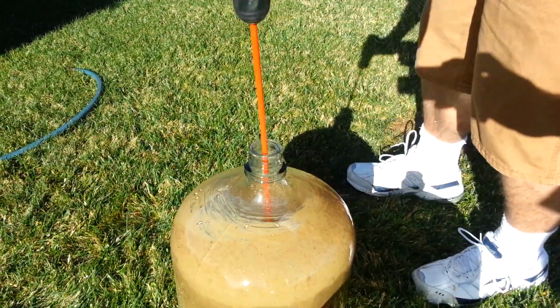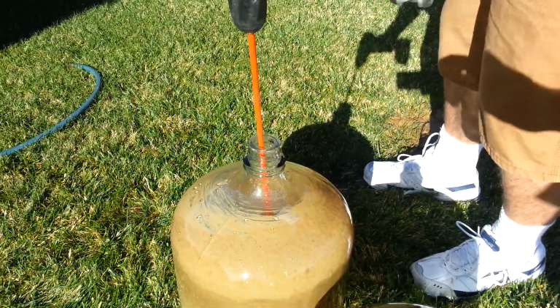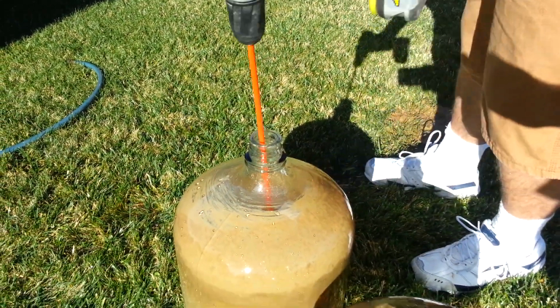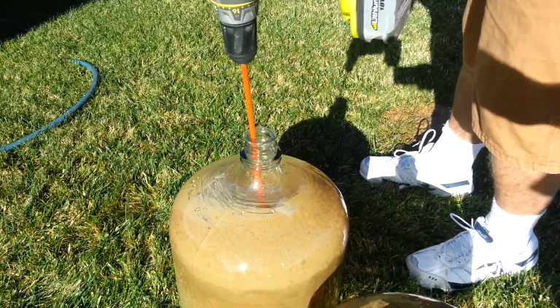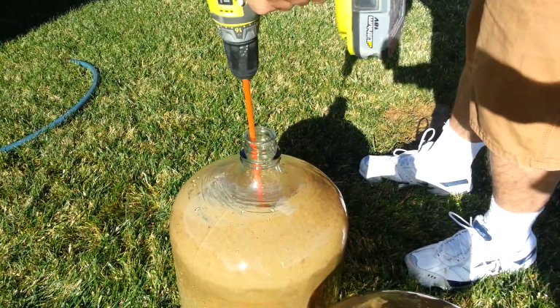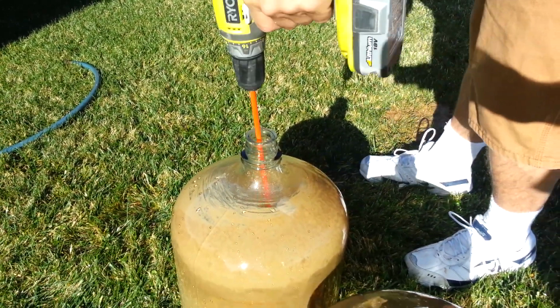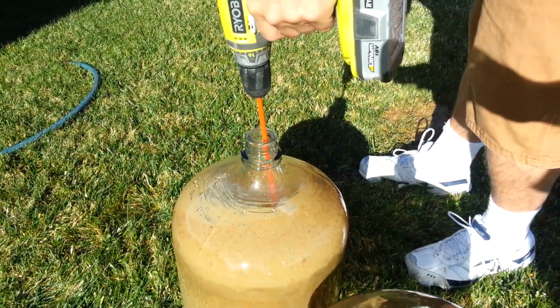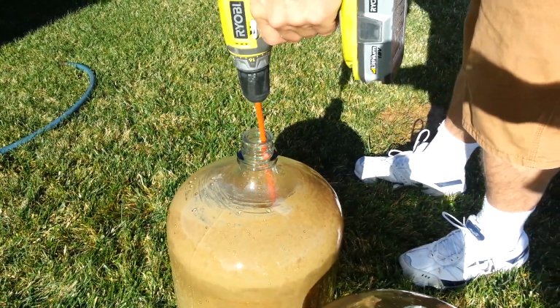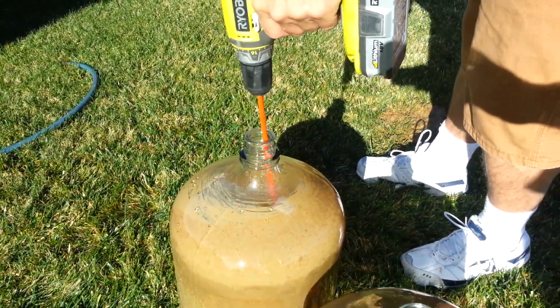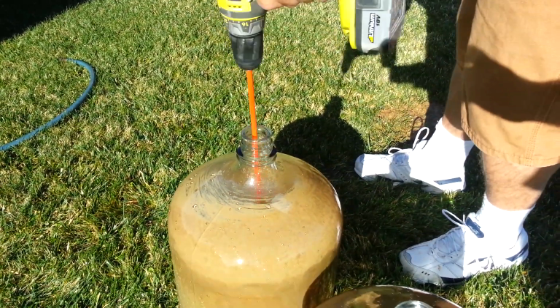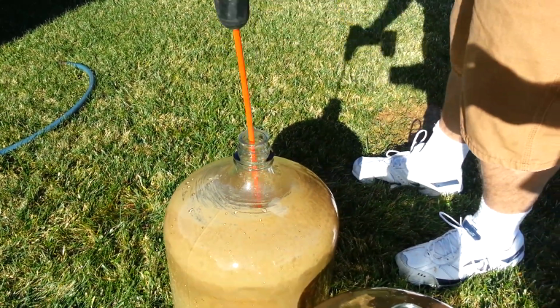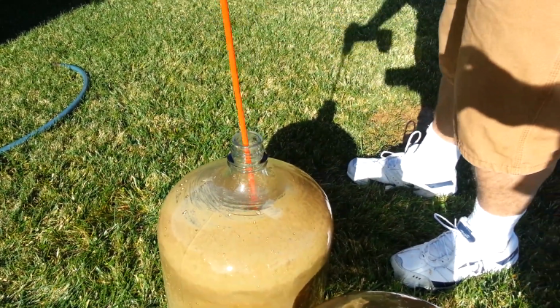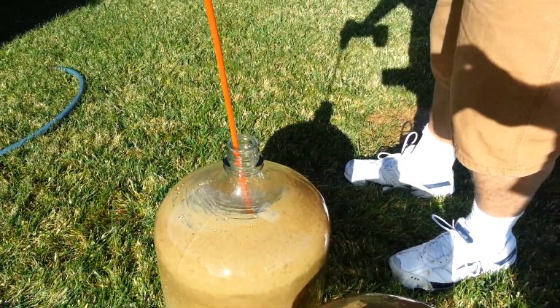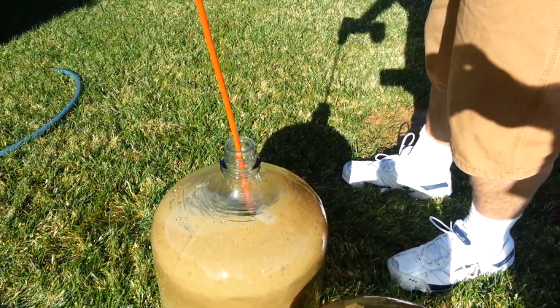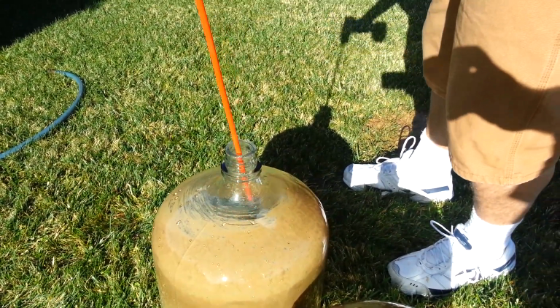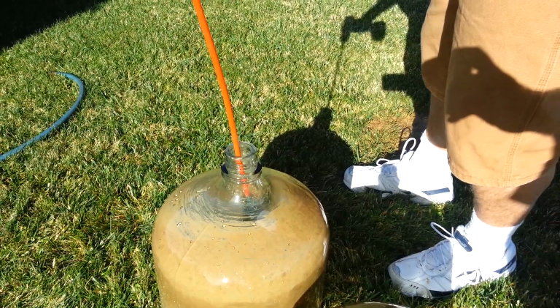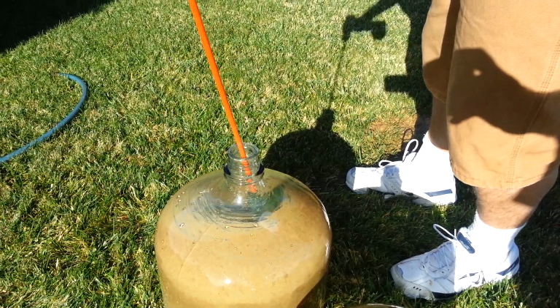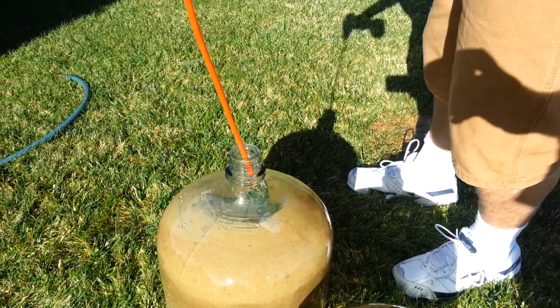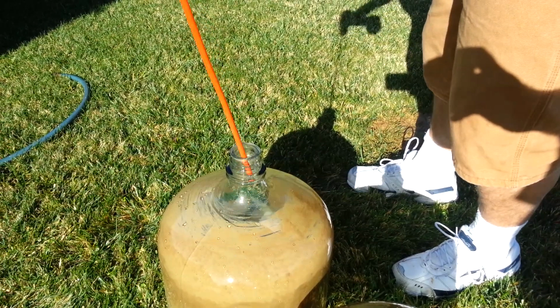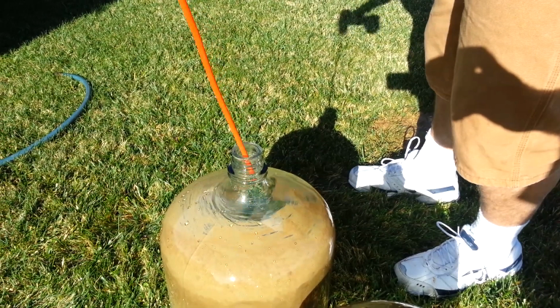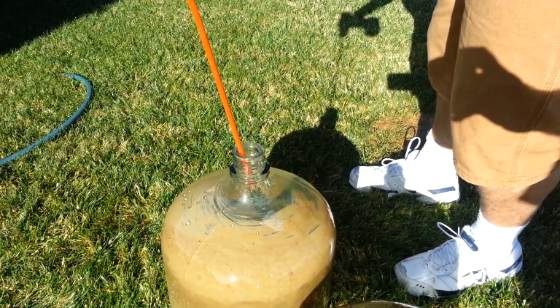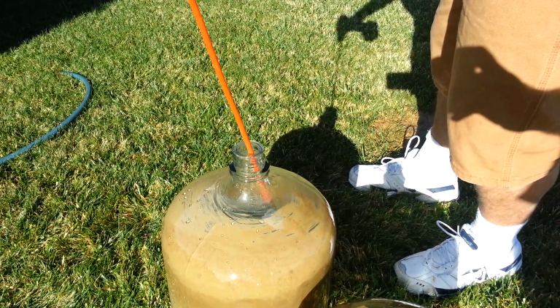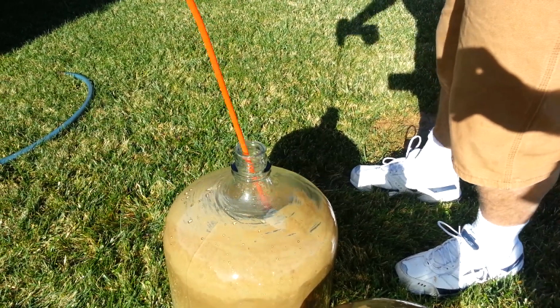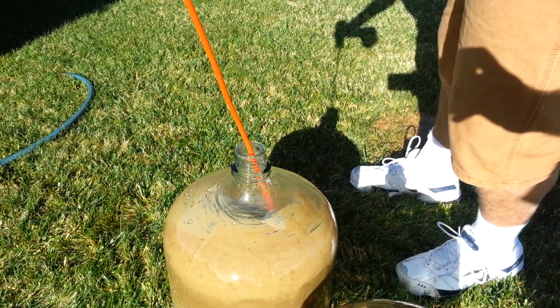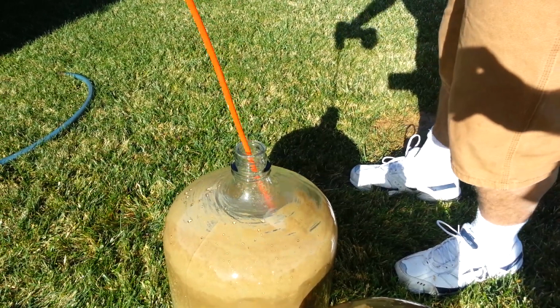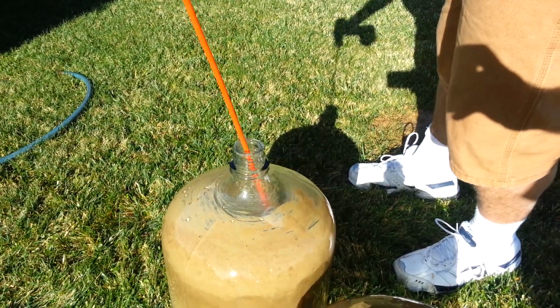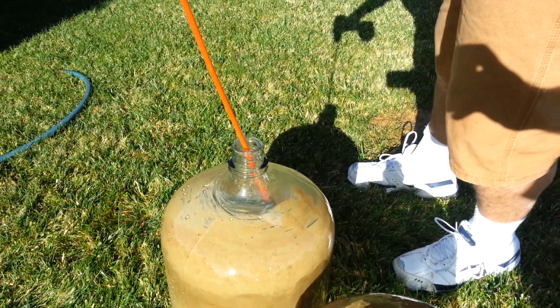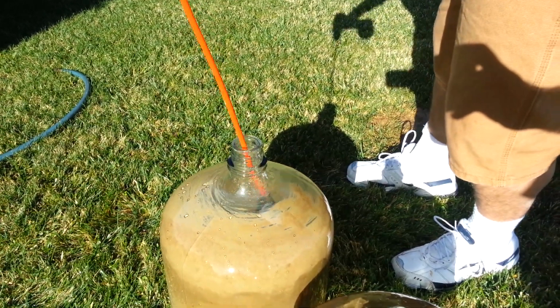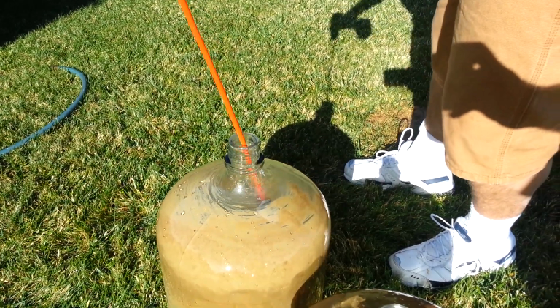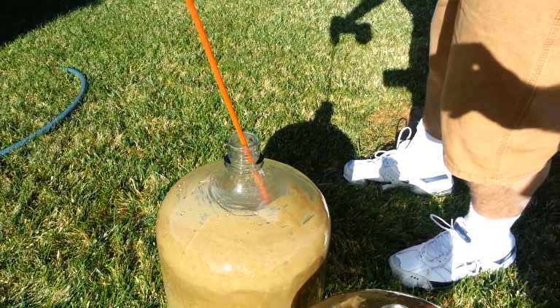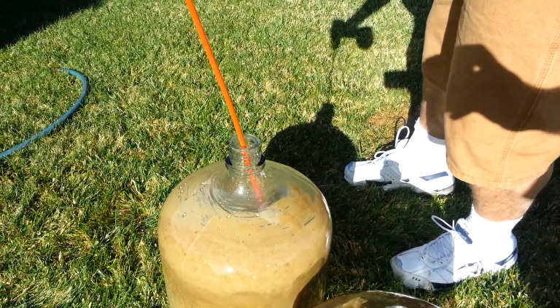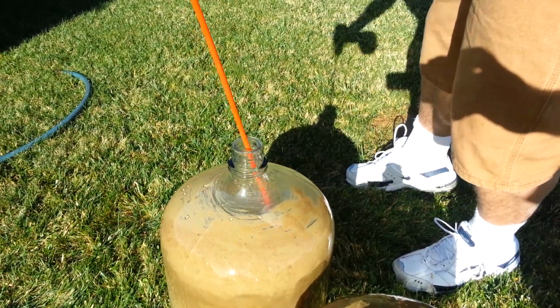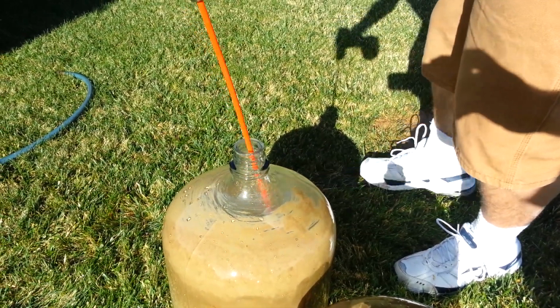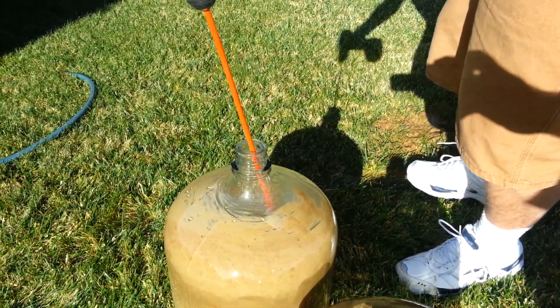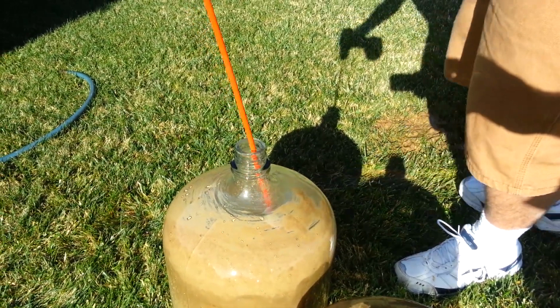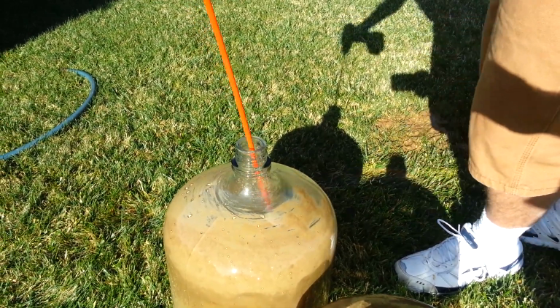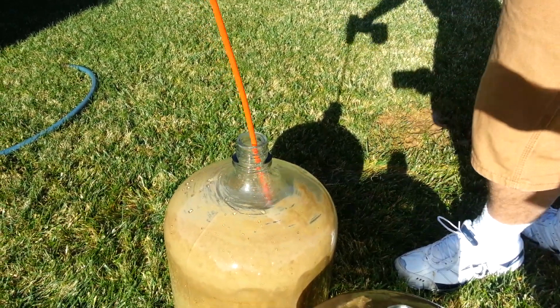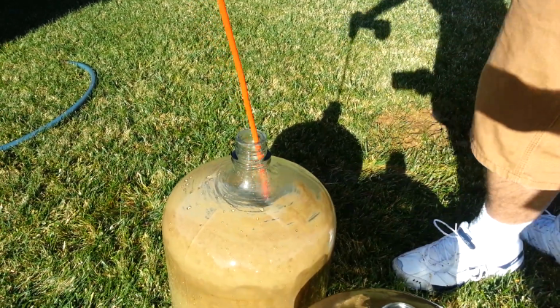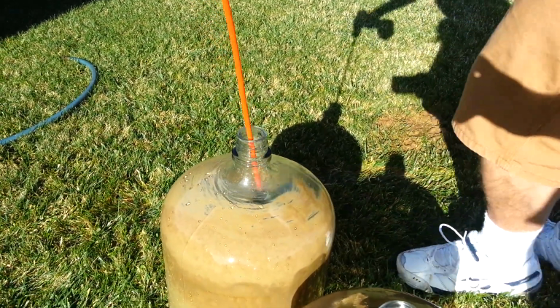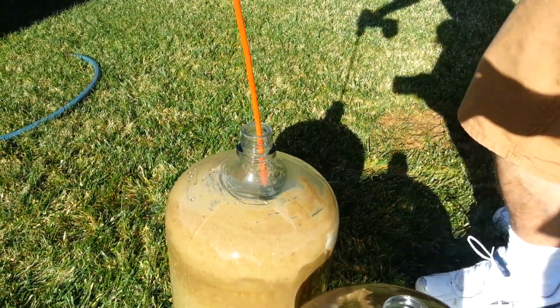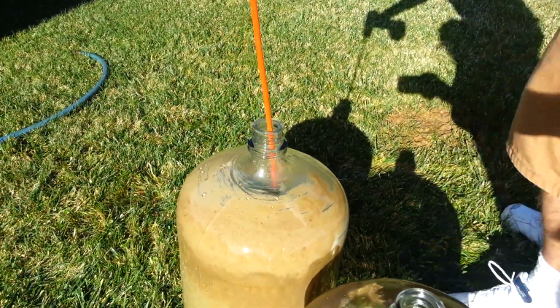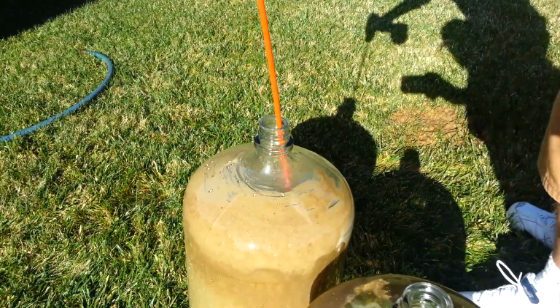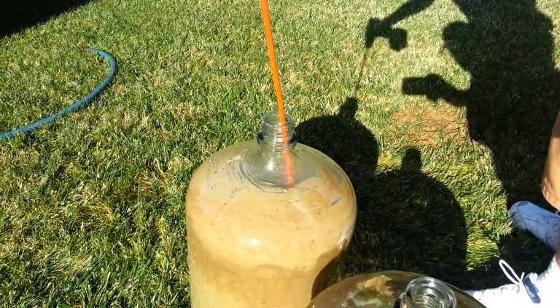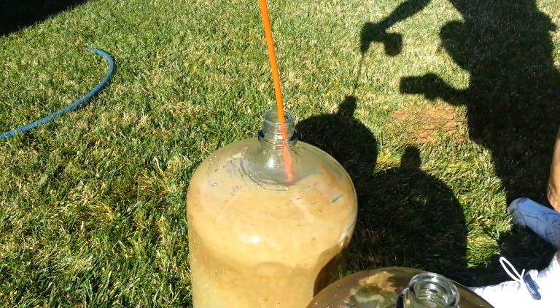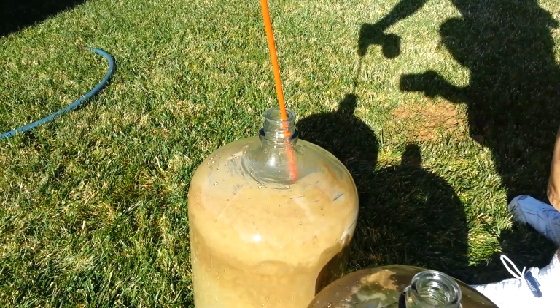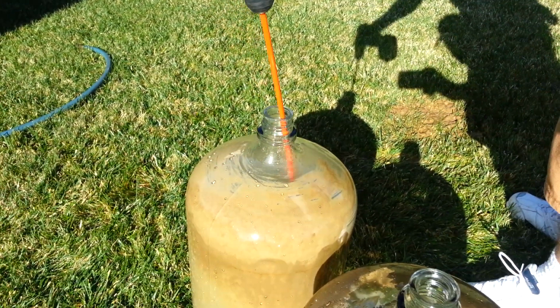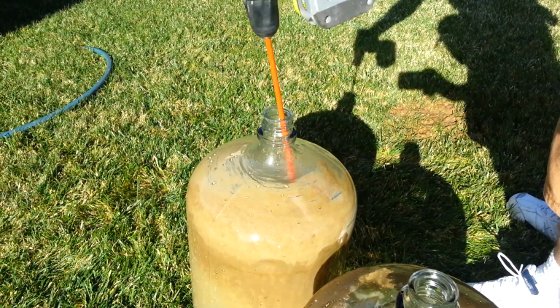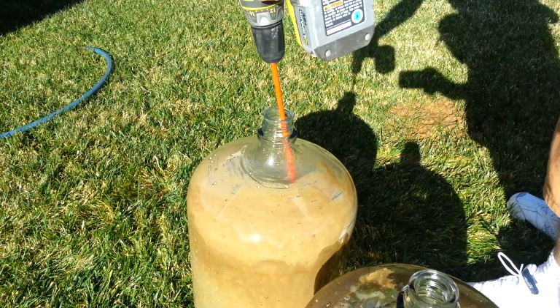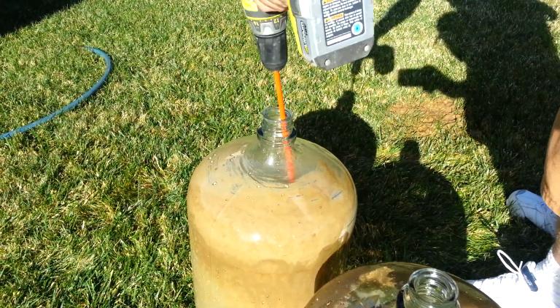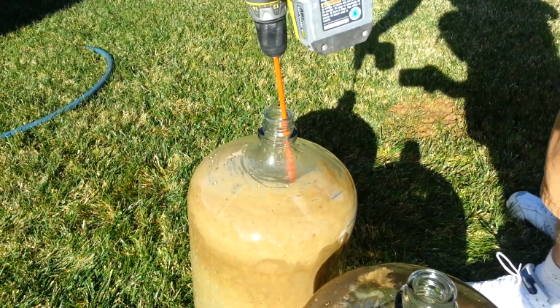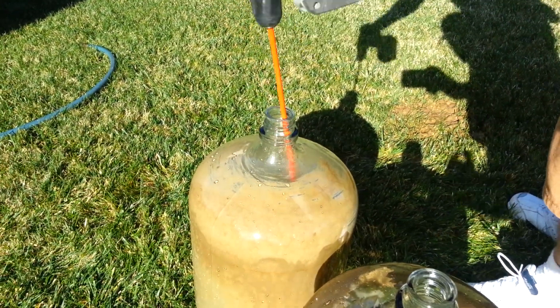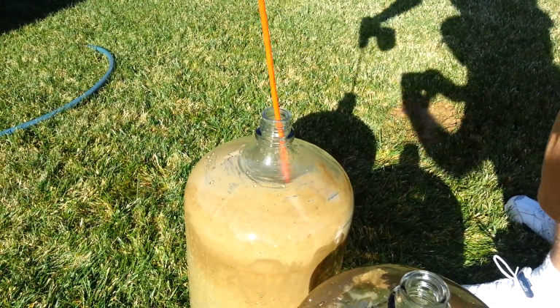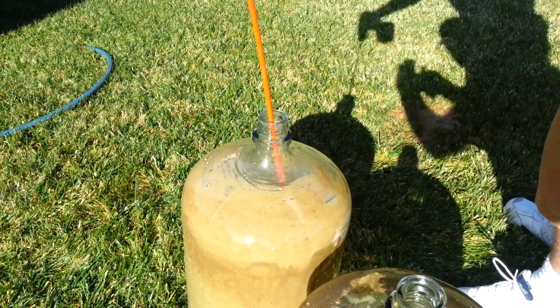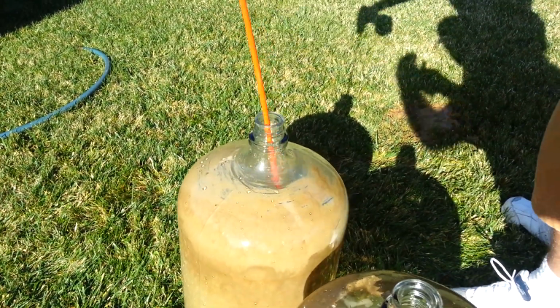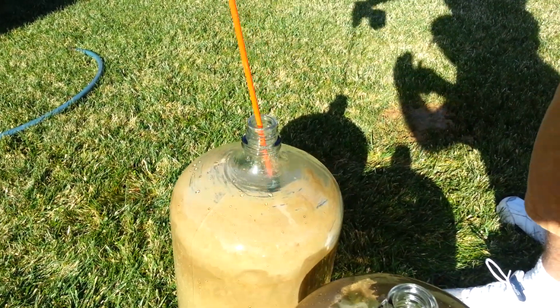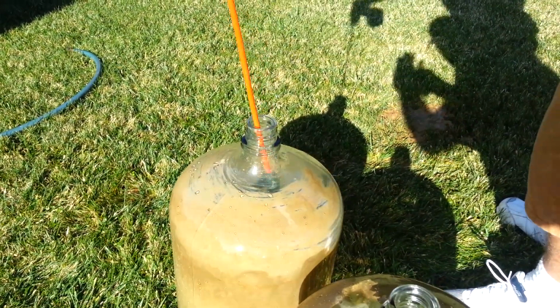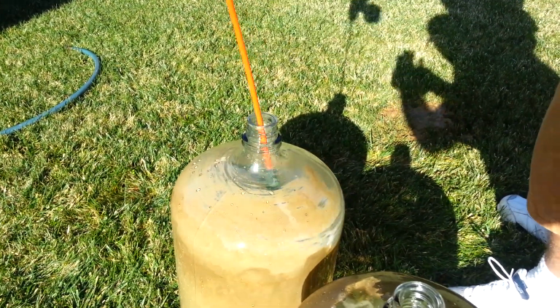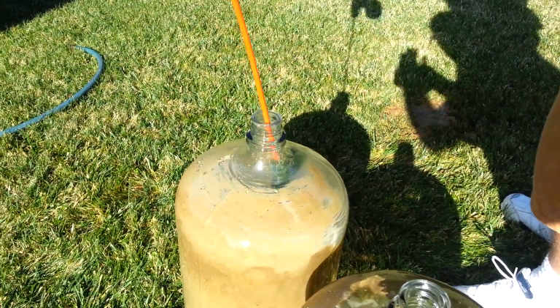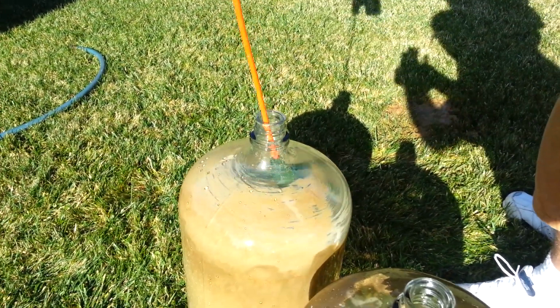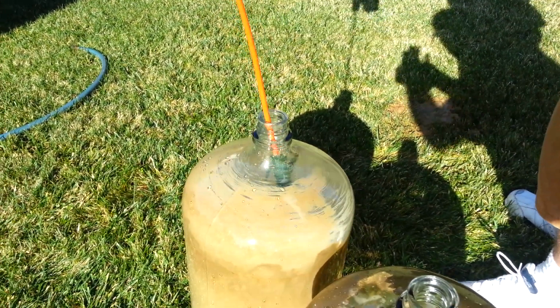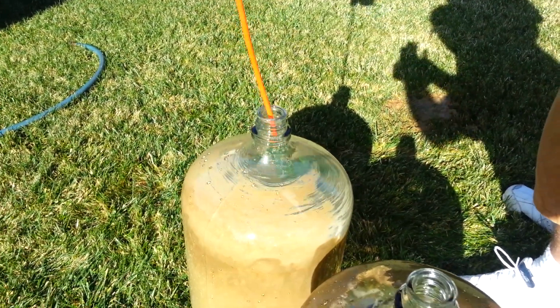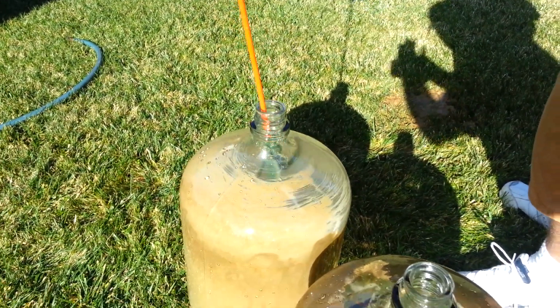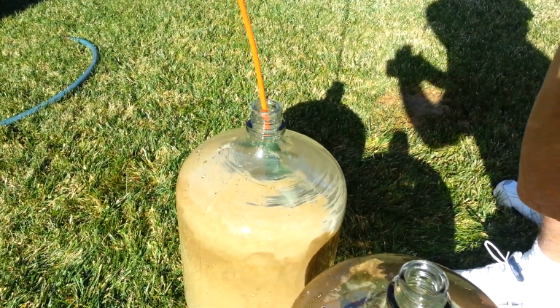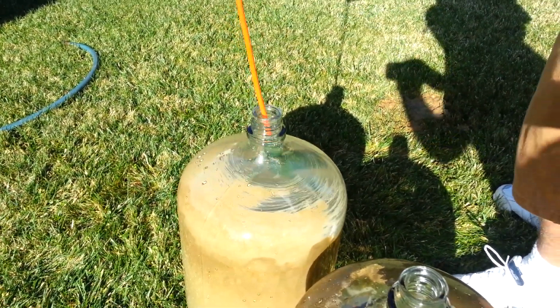Pull it out so you can see what it looks like and then get a good shot of it. Let me get every little thing and we'll rinse it. I'll dump it and rinse it.